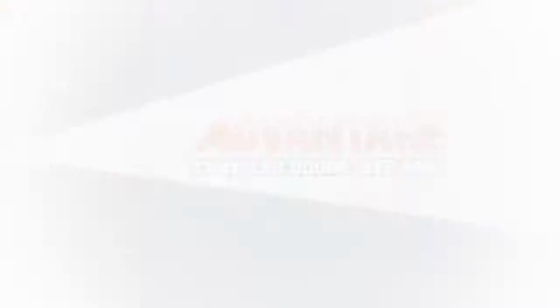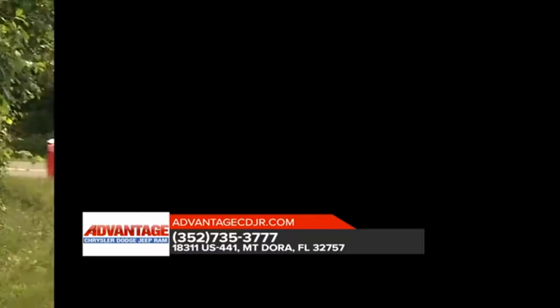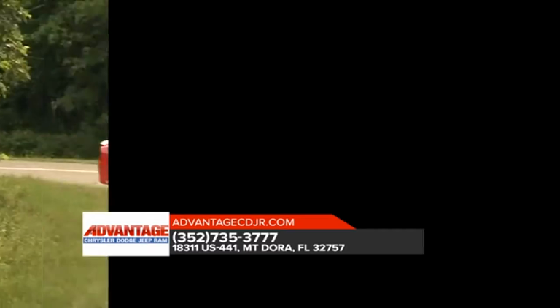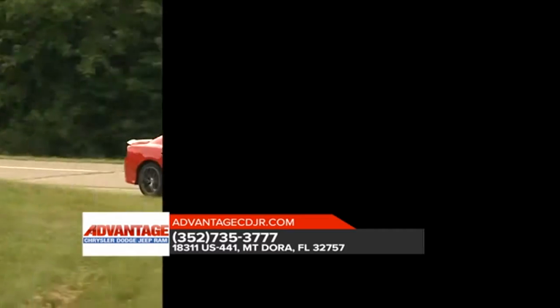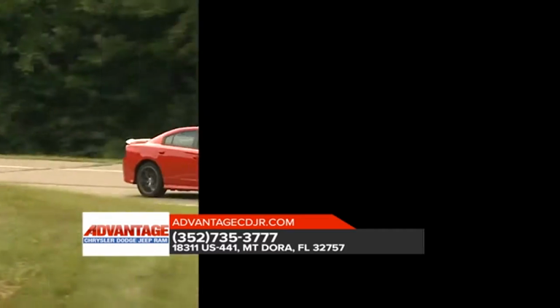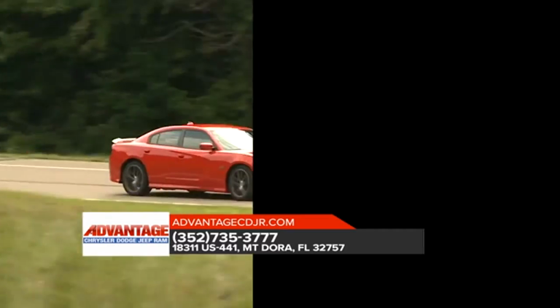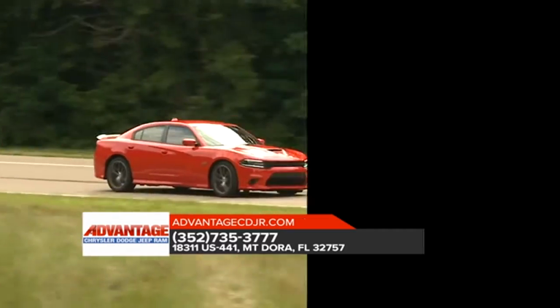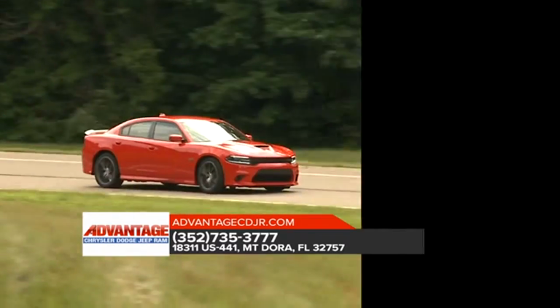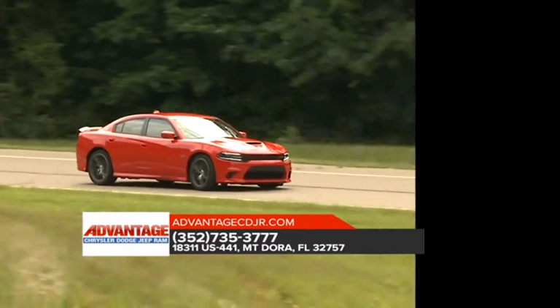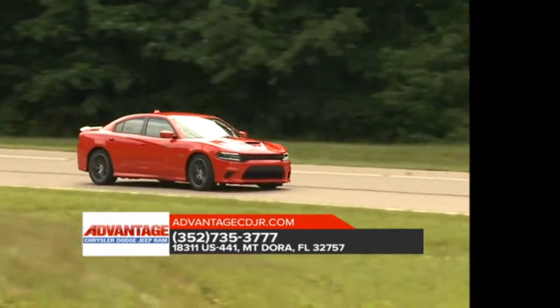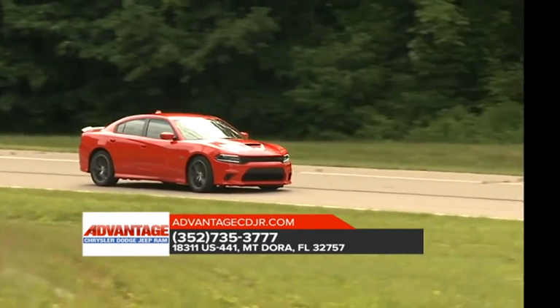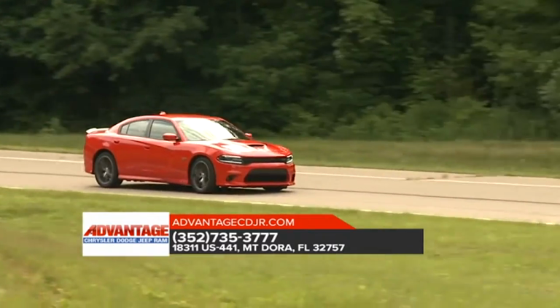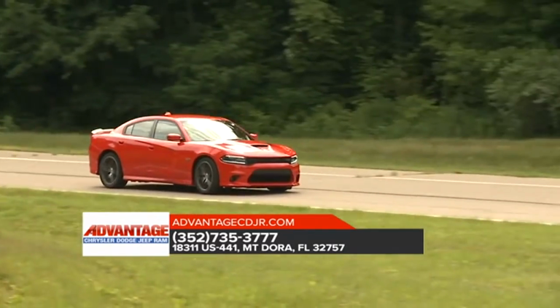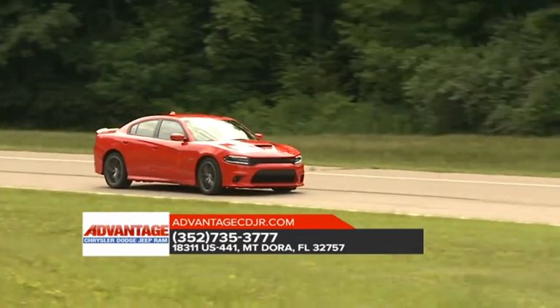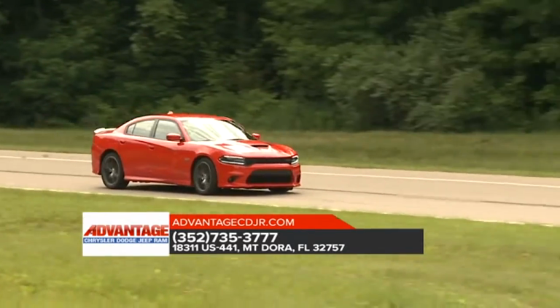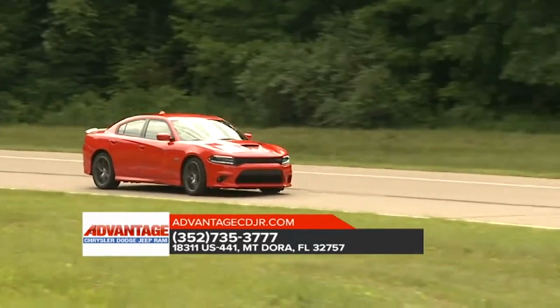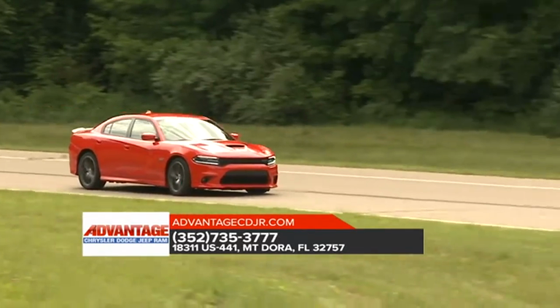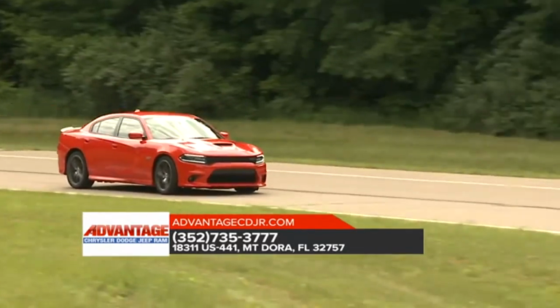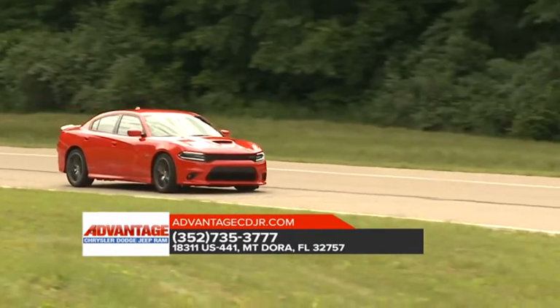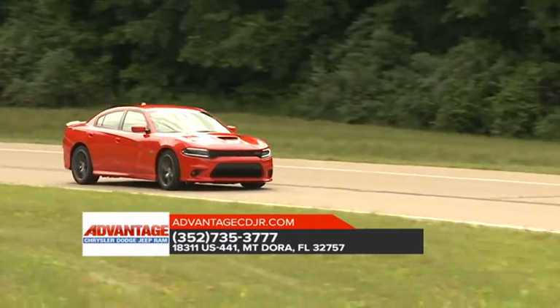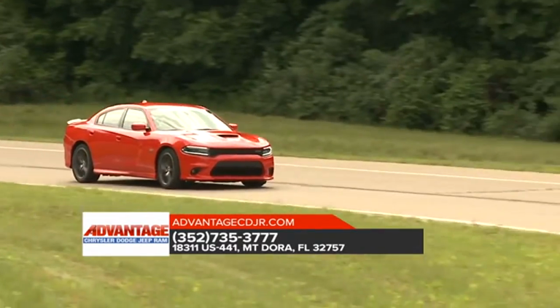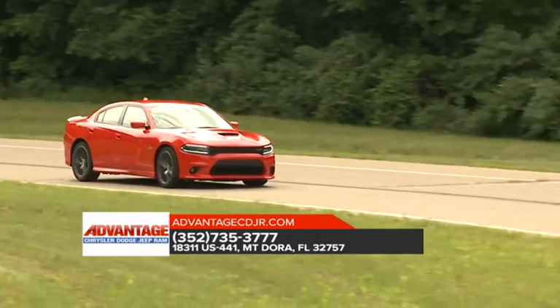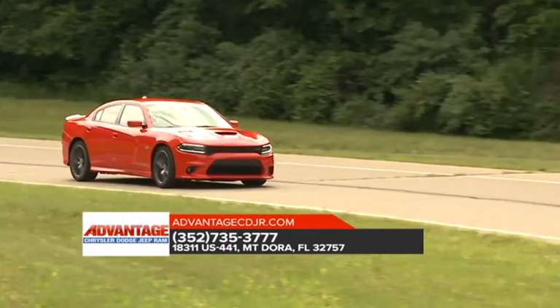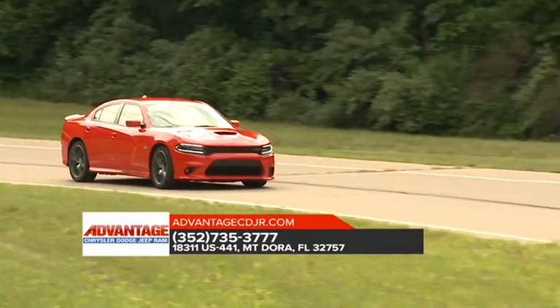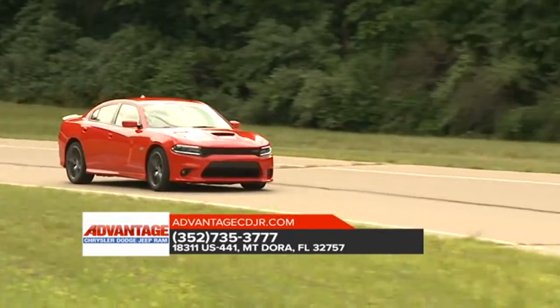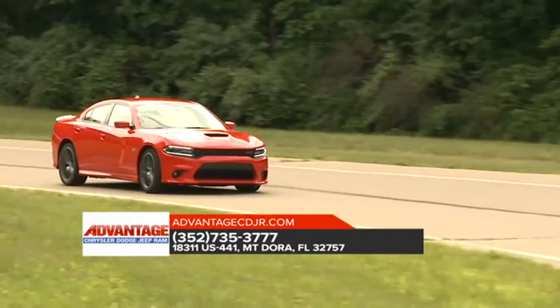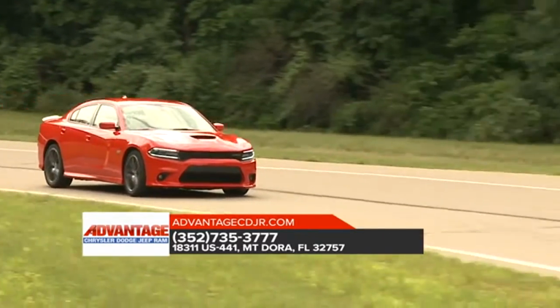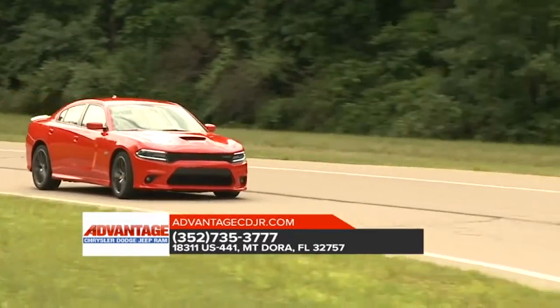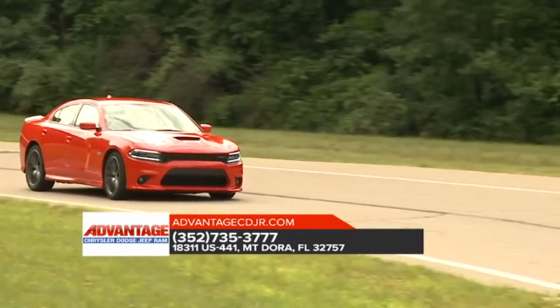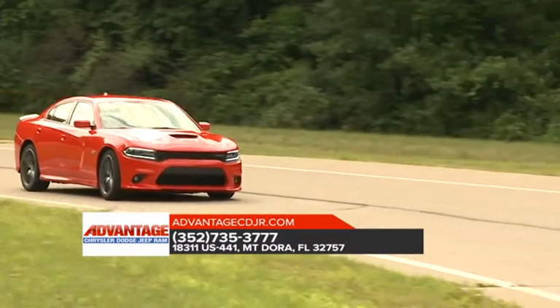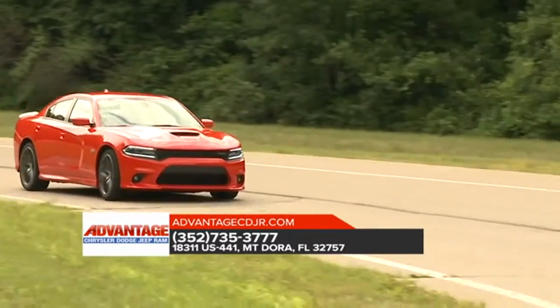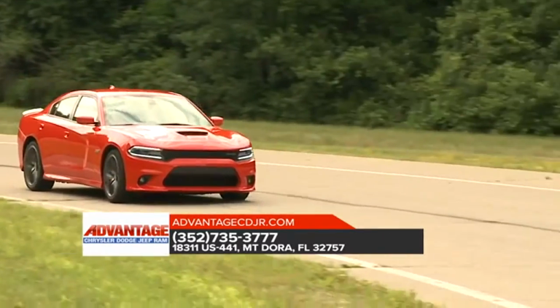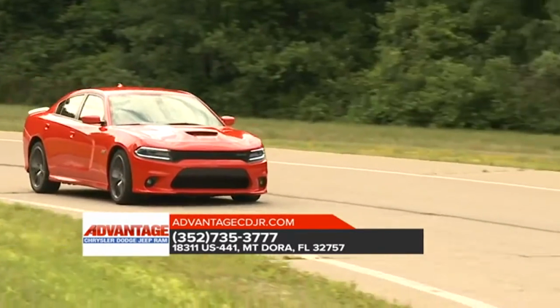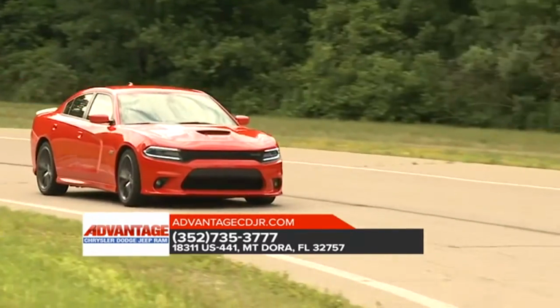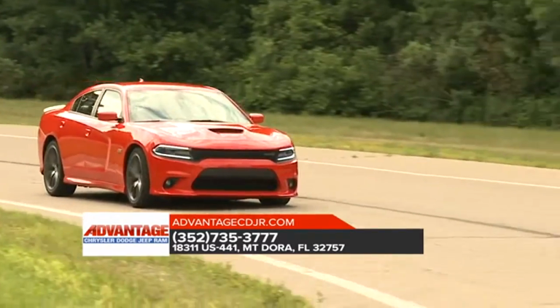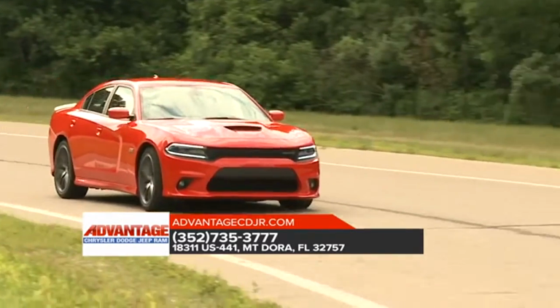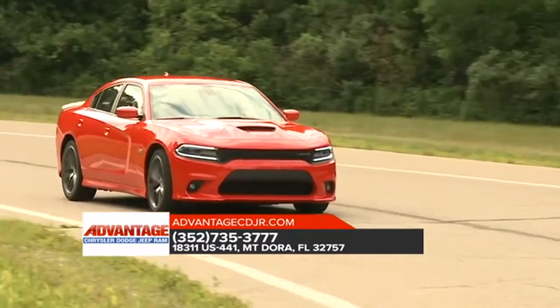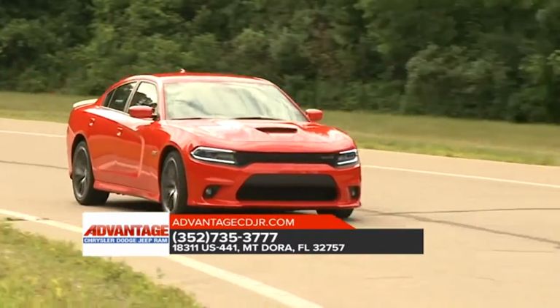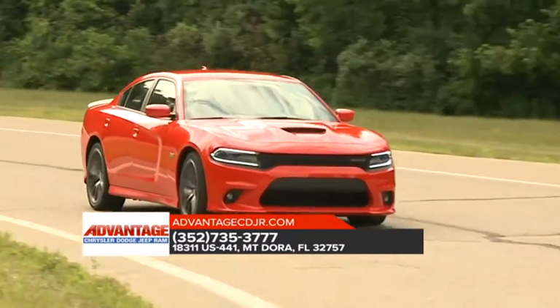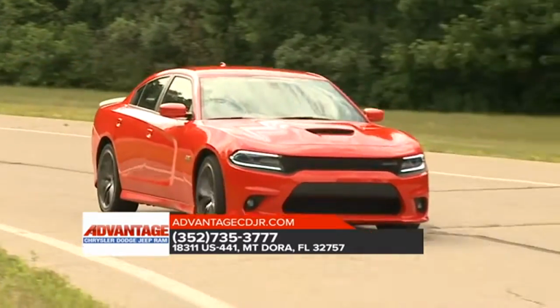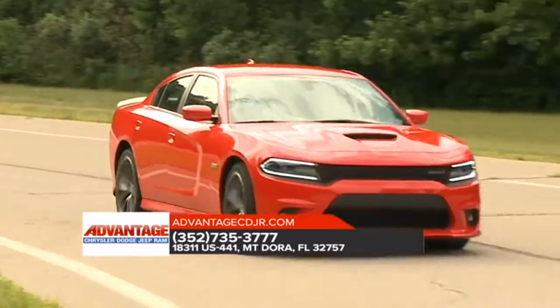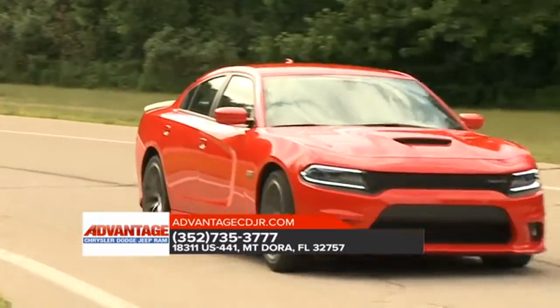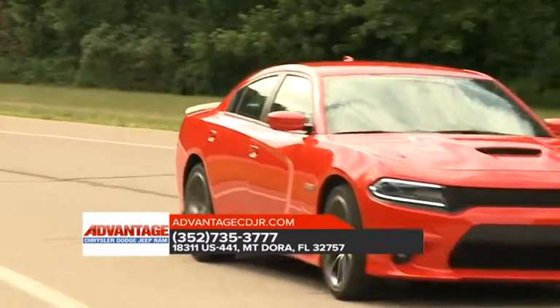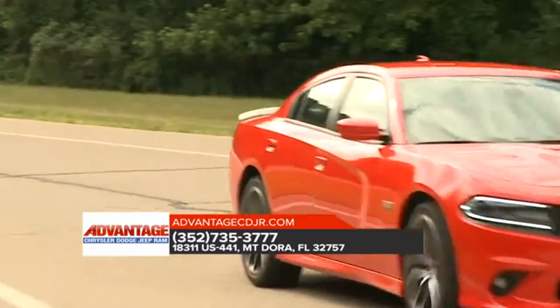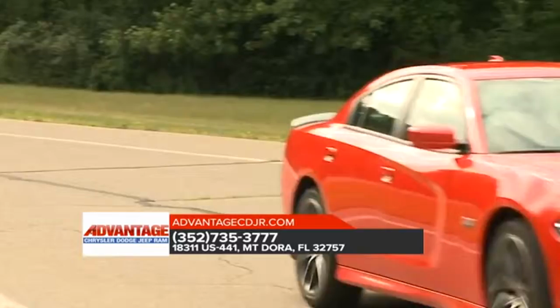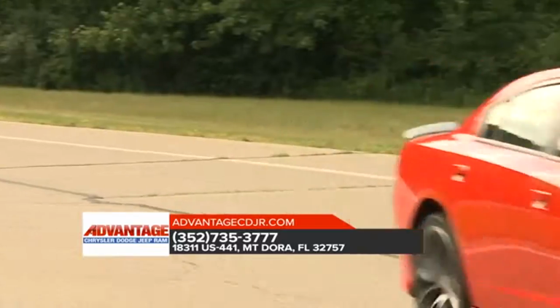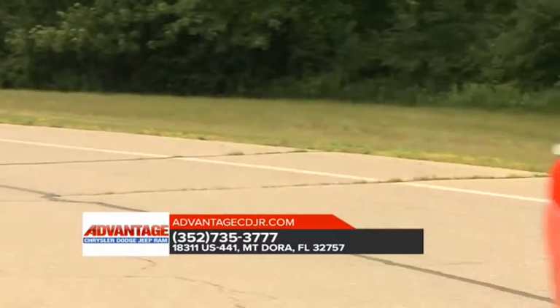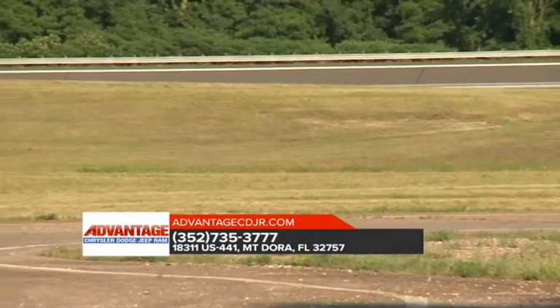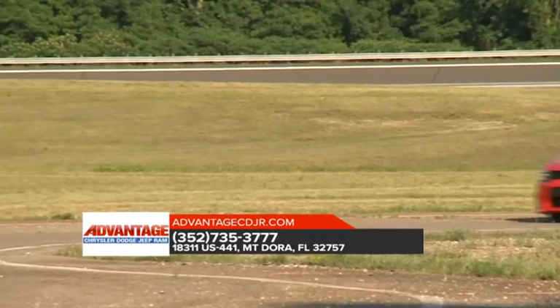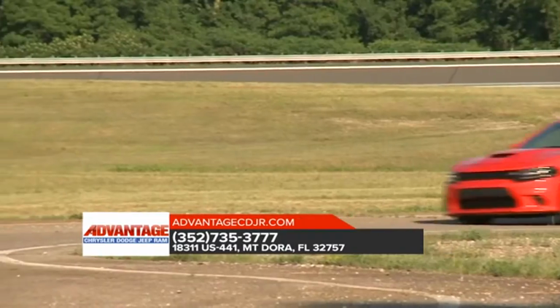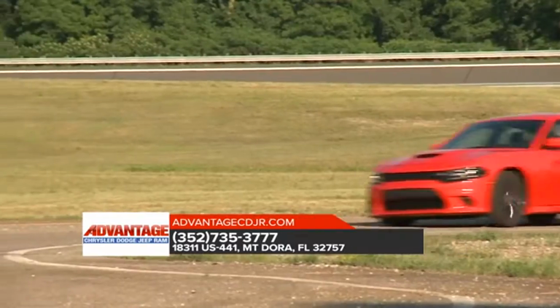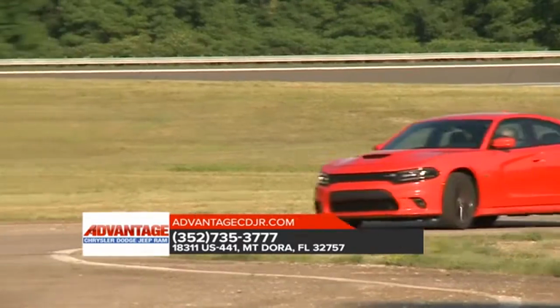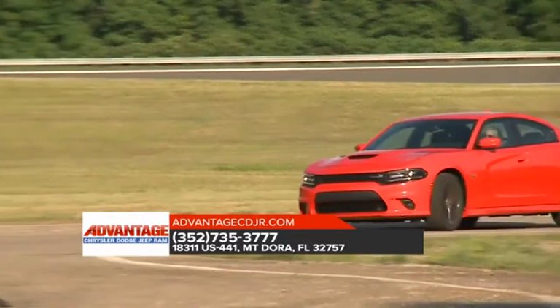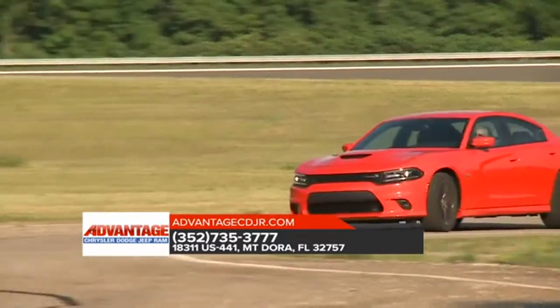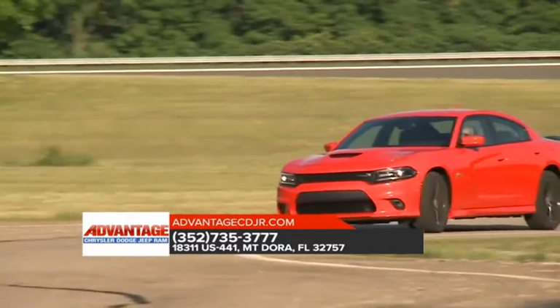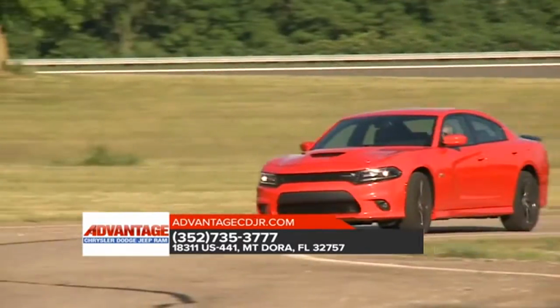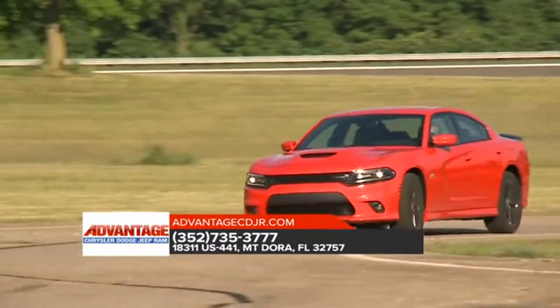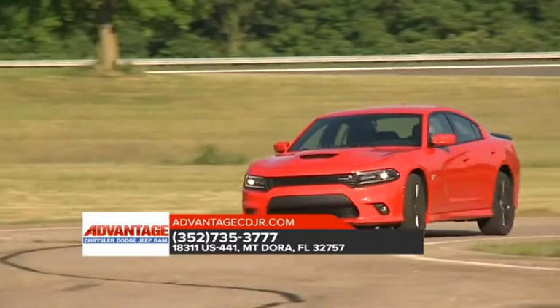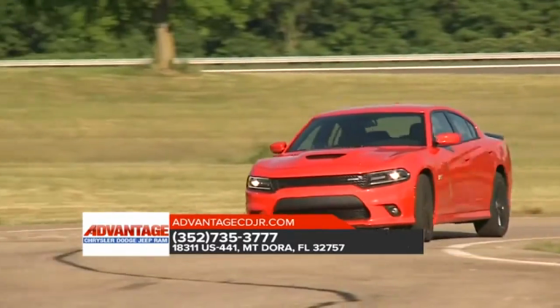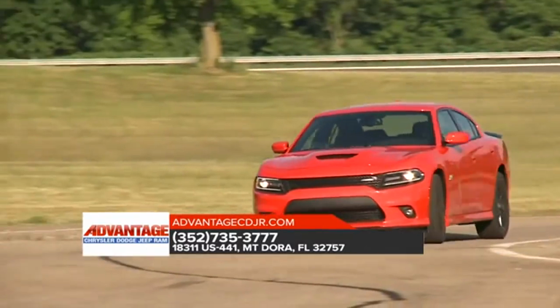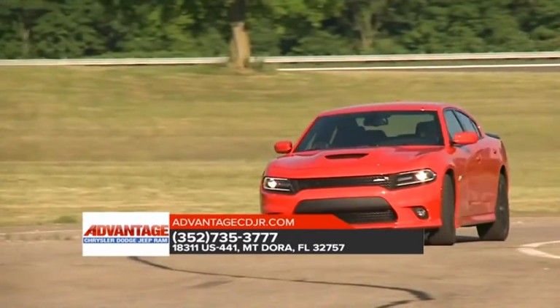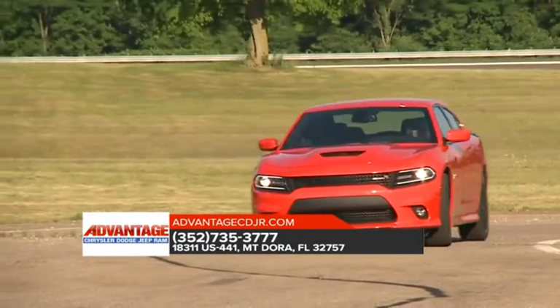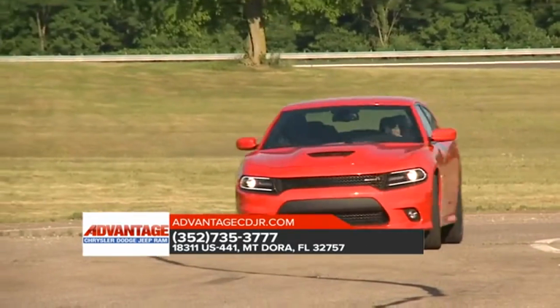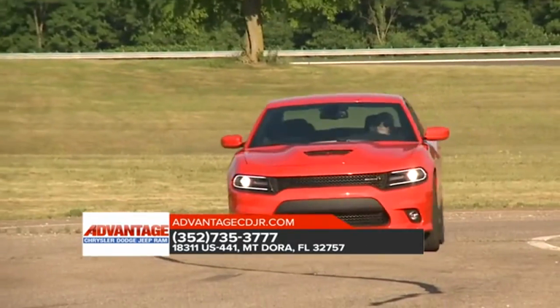When you have more than 45 years of muscle car heritage coursing through your veins, you get a modern-day marvel like the 2018 Dodge Charger.